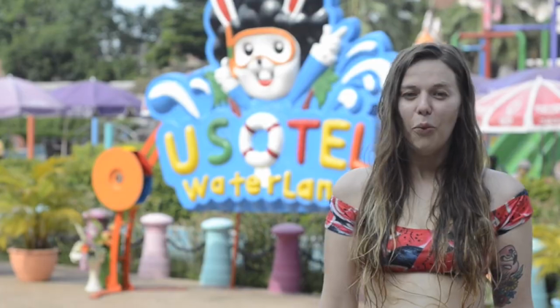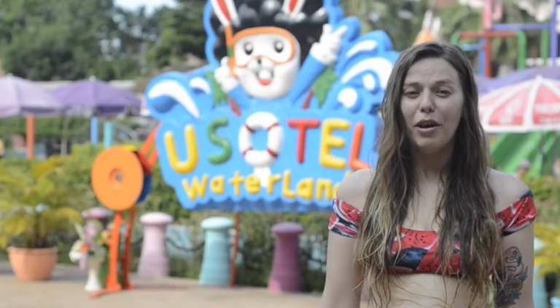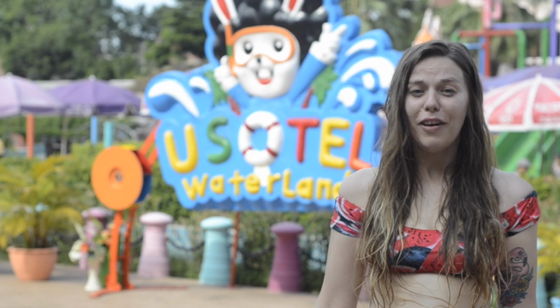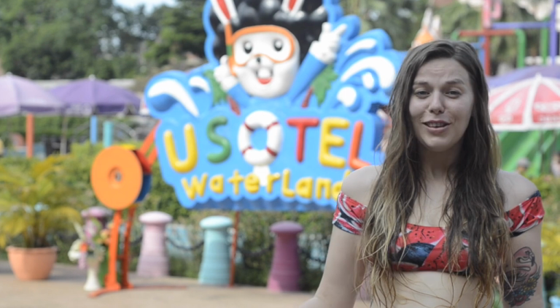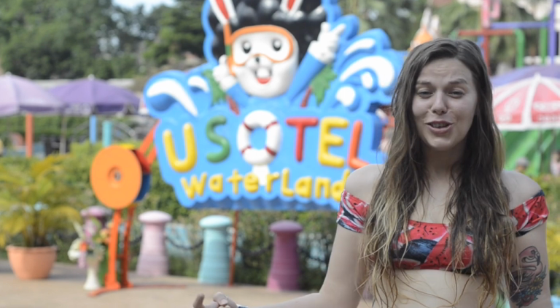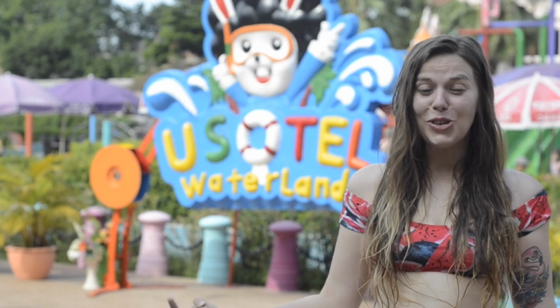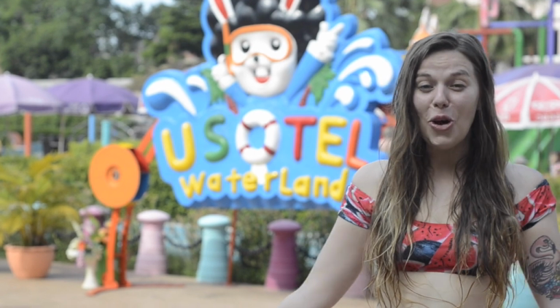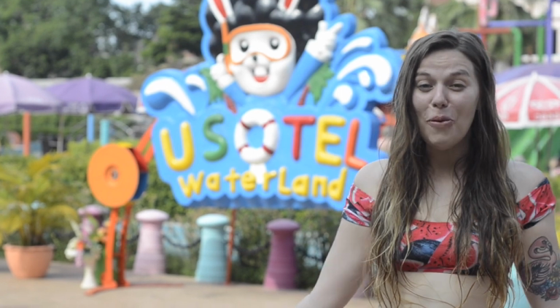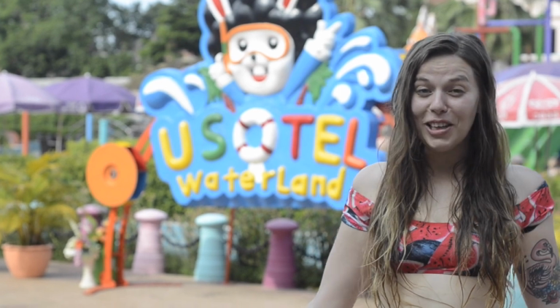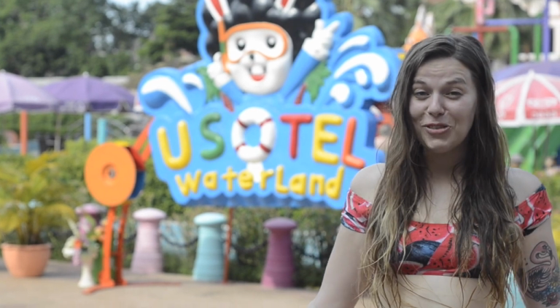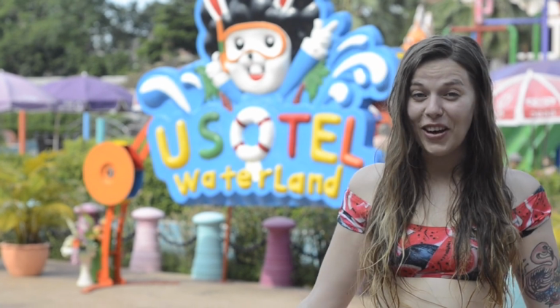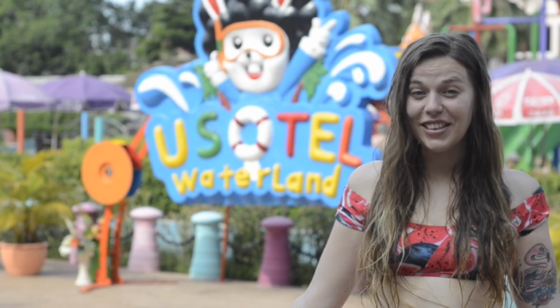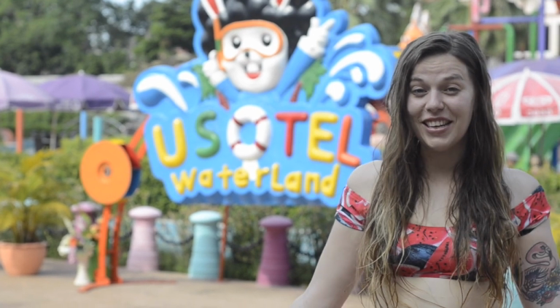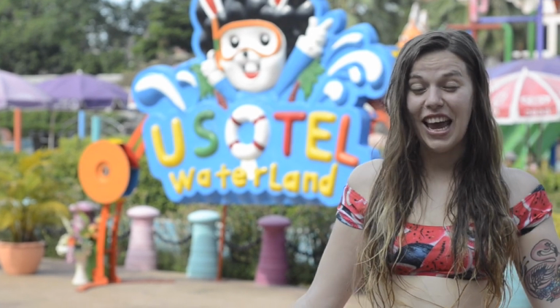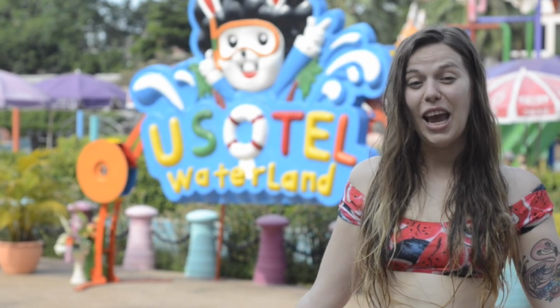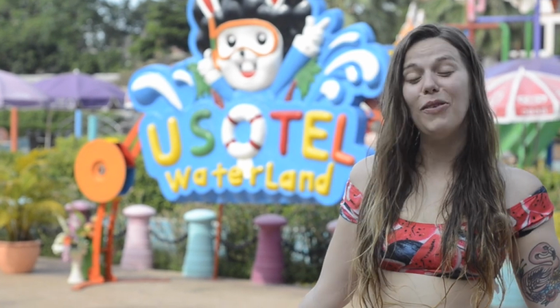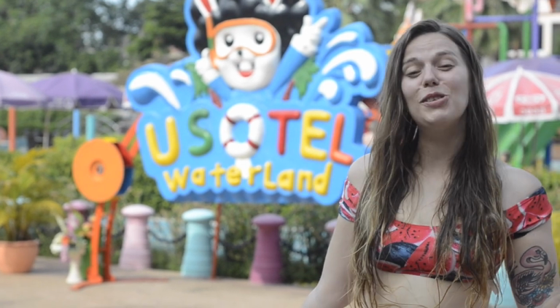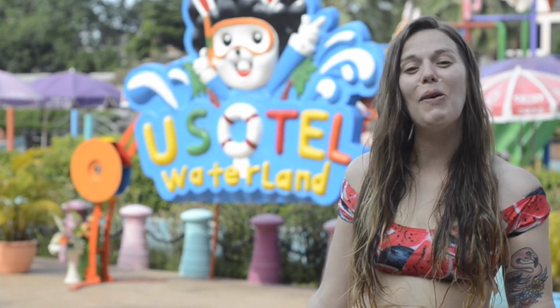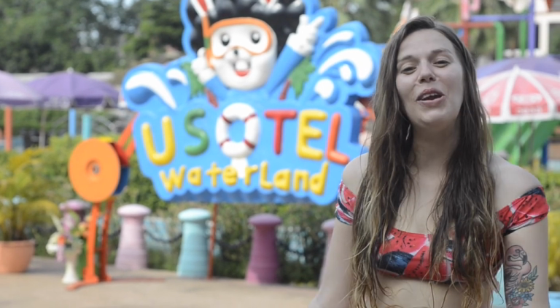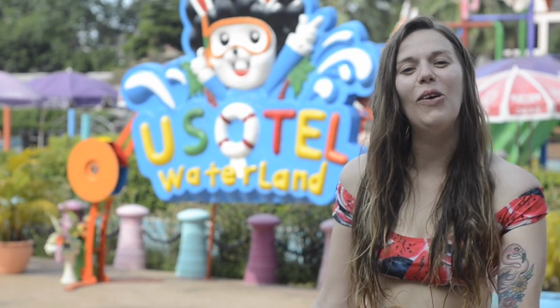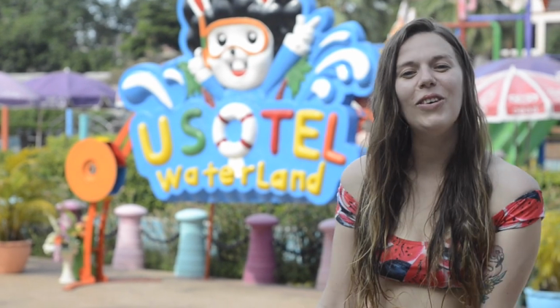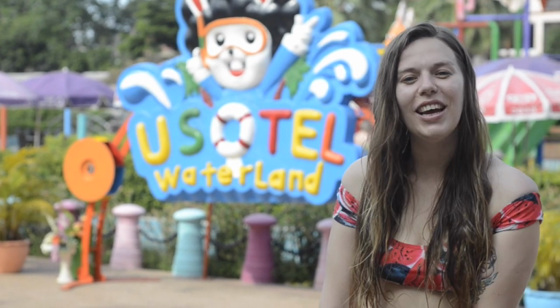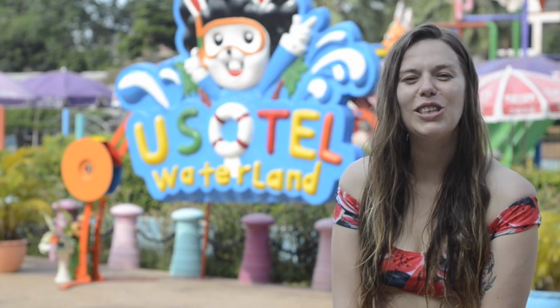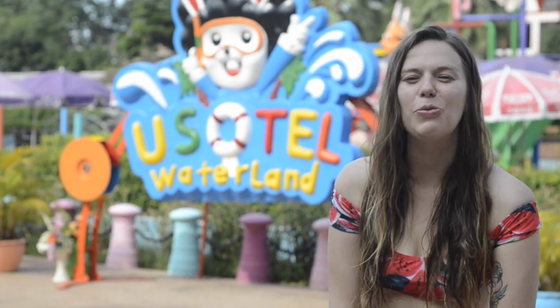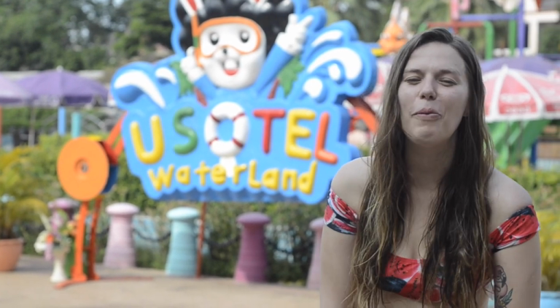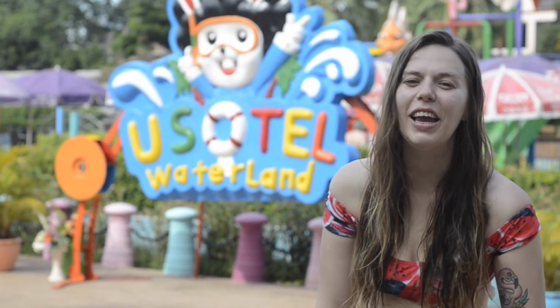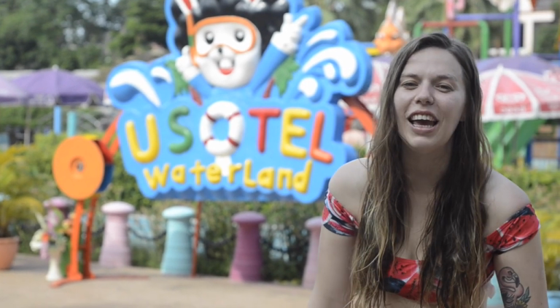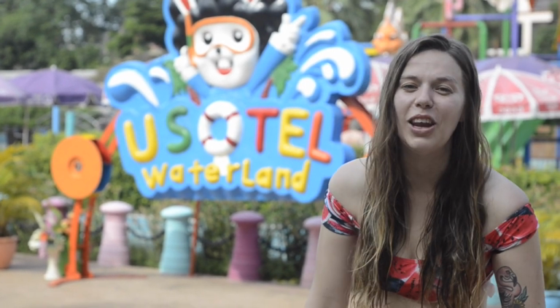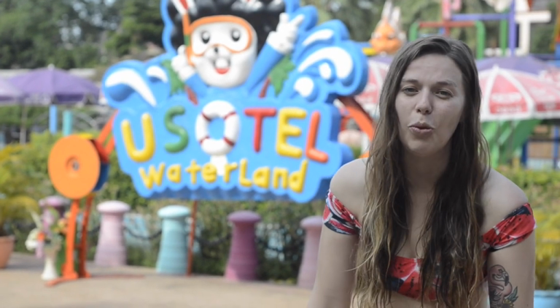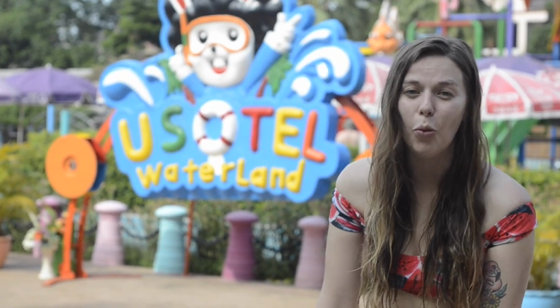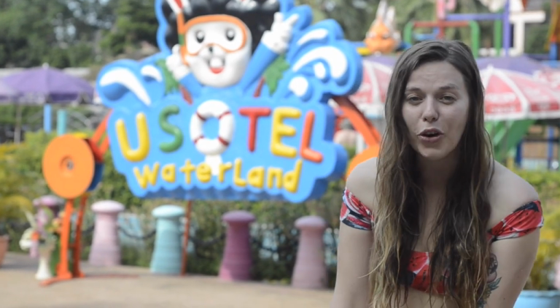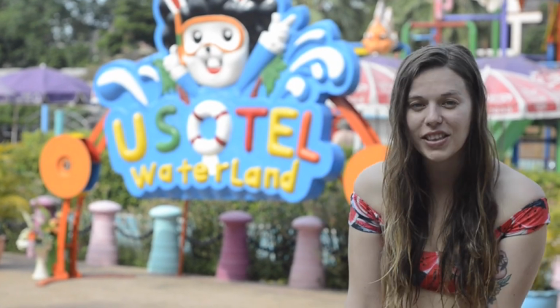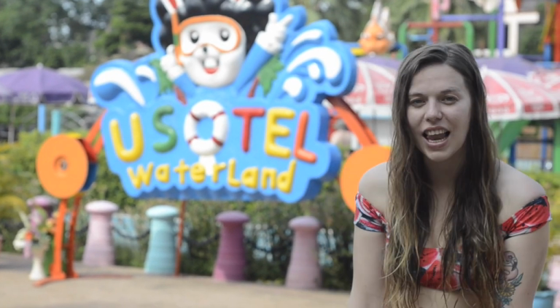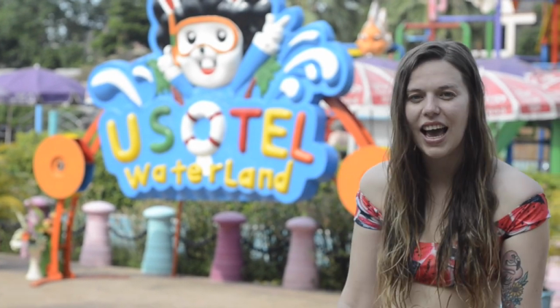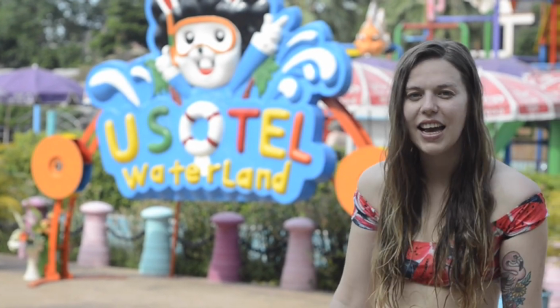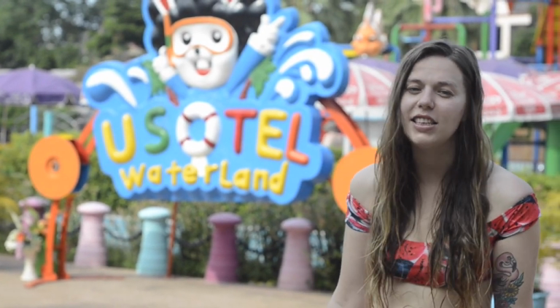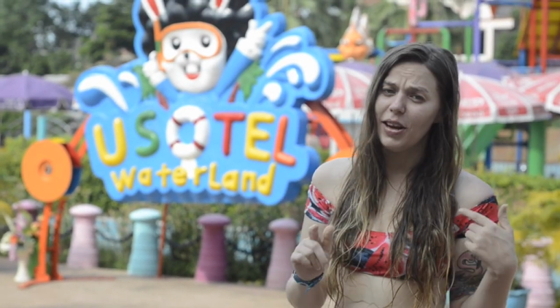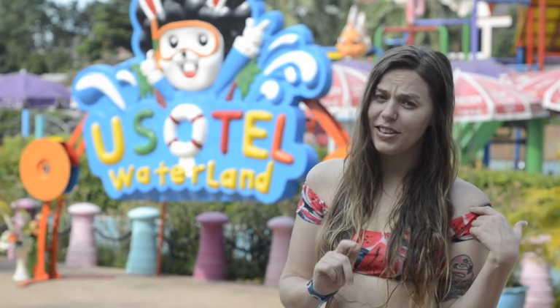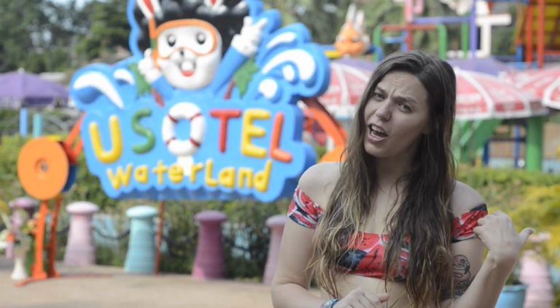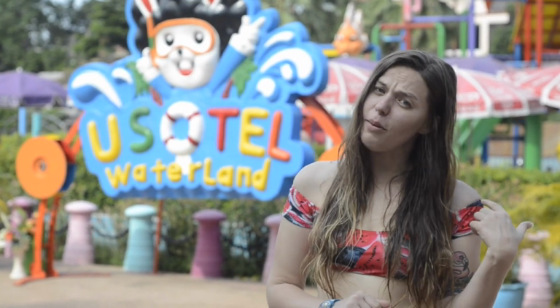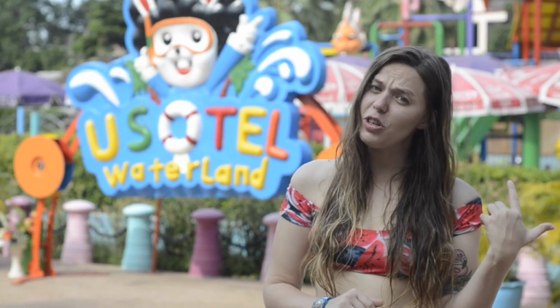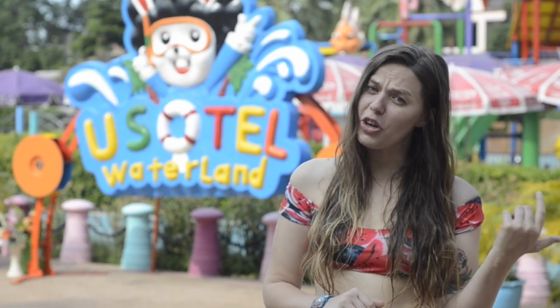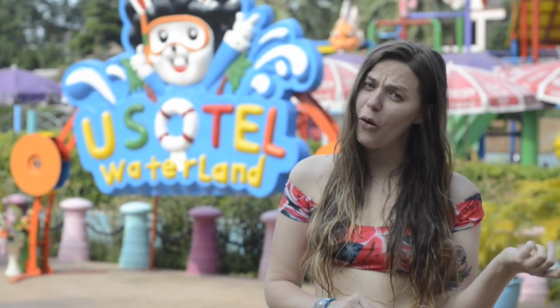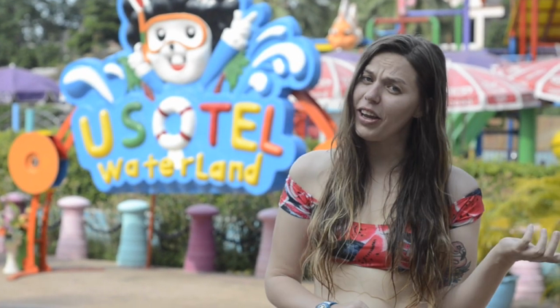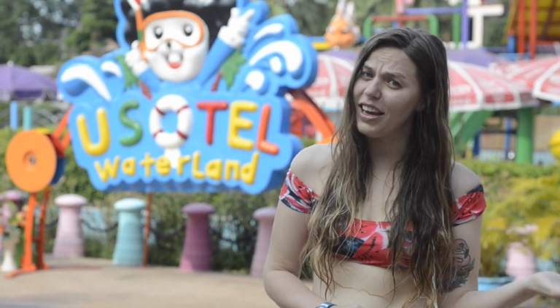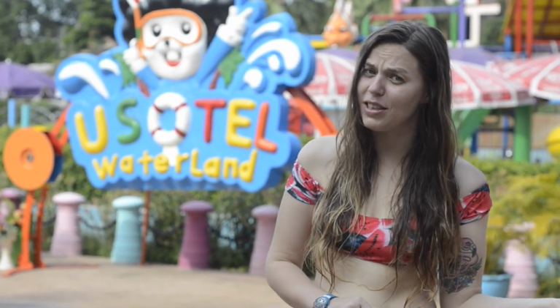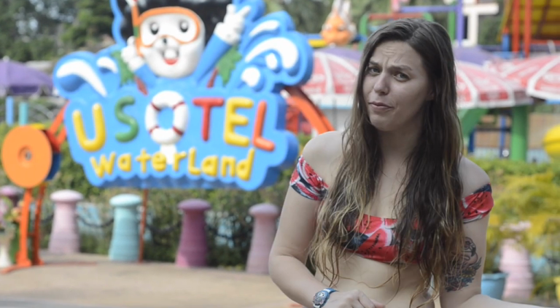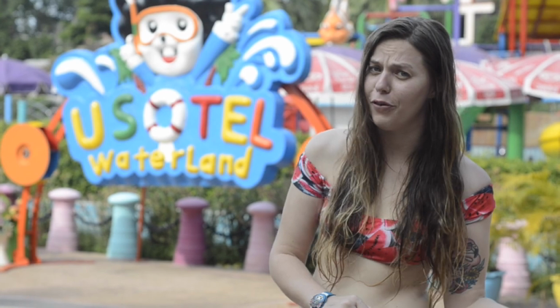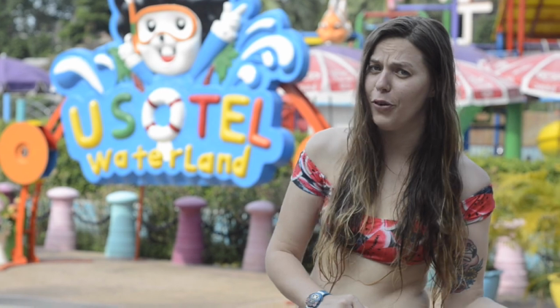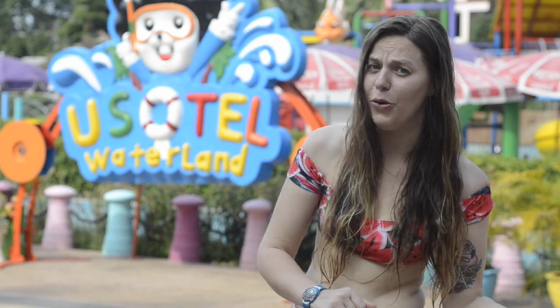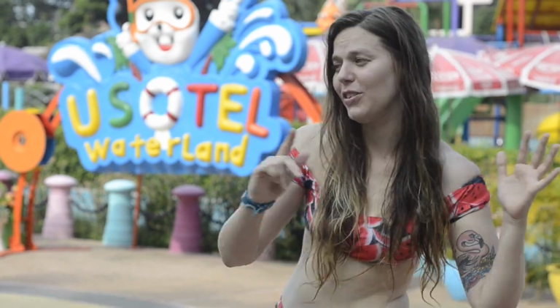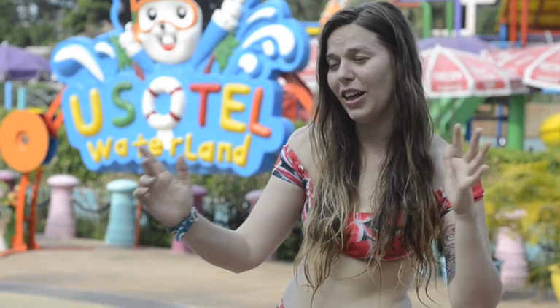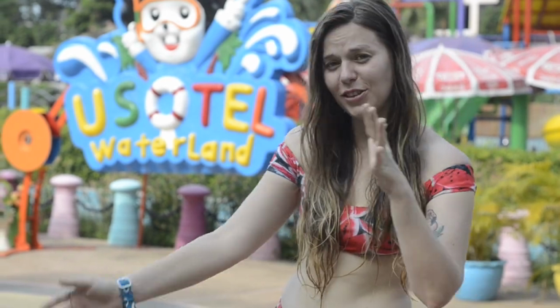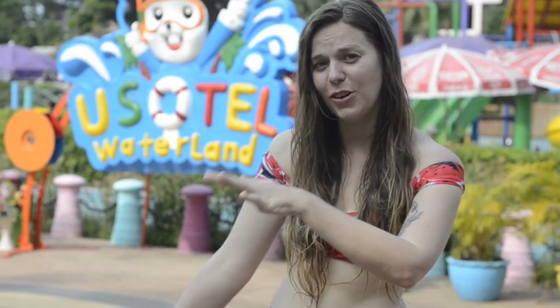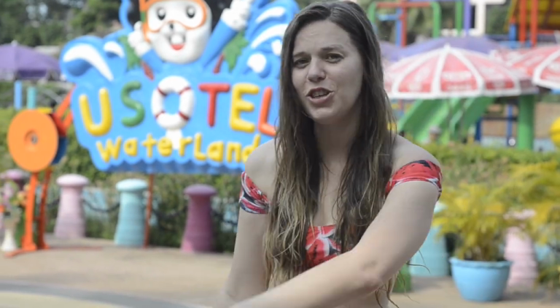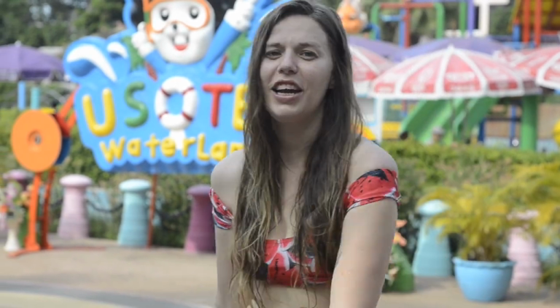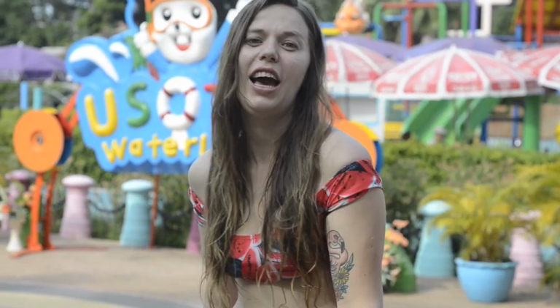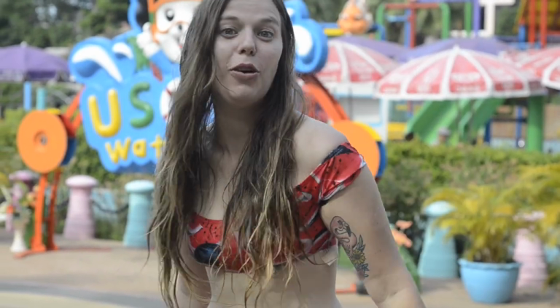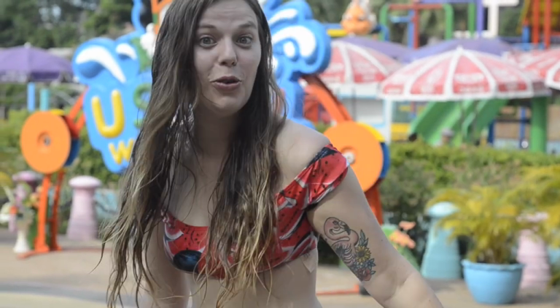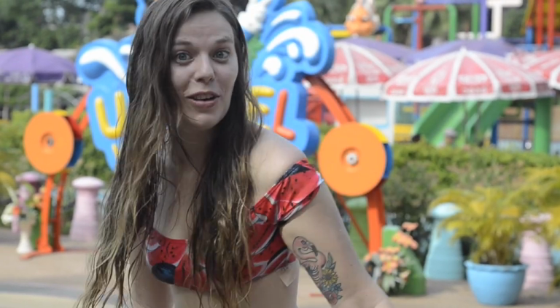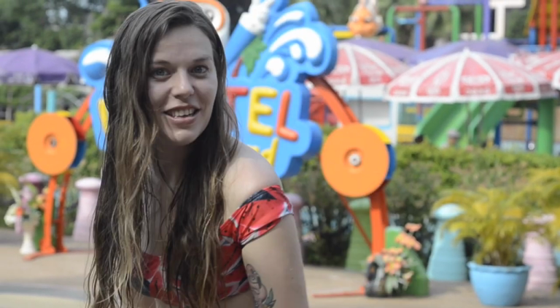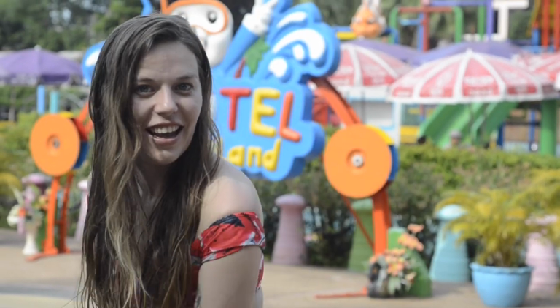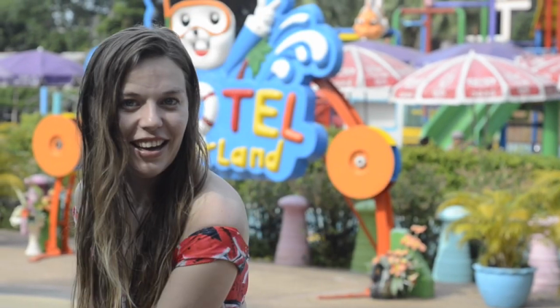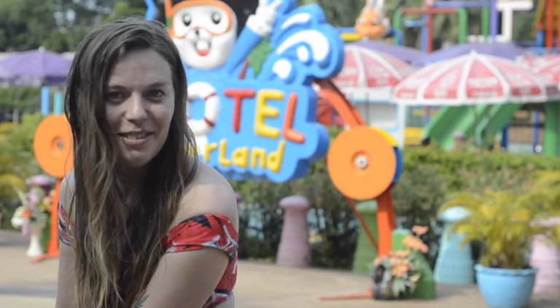We've had so much fun today. We've spent all day swimming and on water slides, but it's time to go and get some food. Let's go check out Udon Thani.